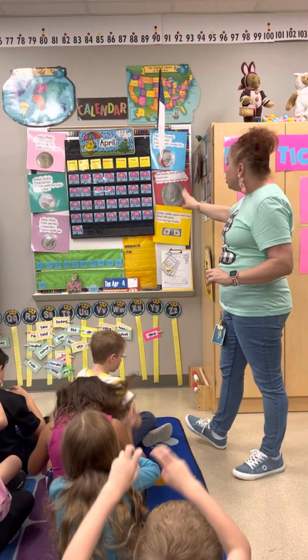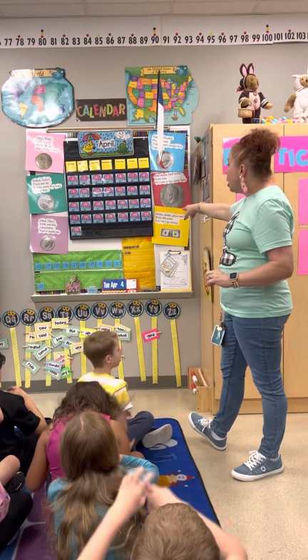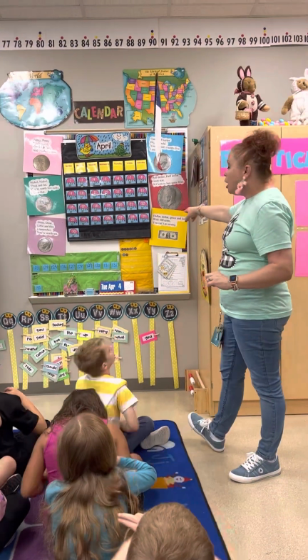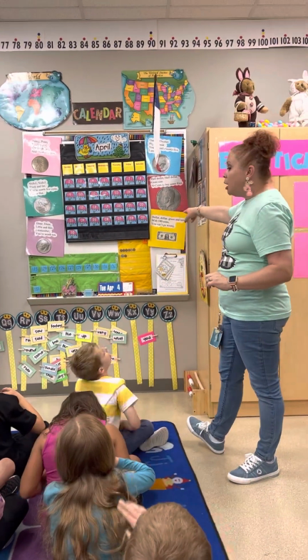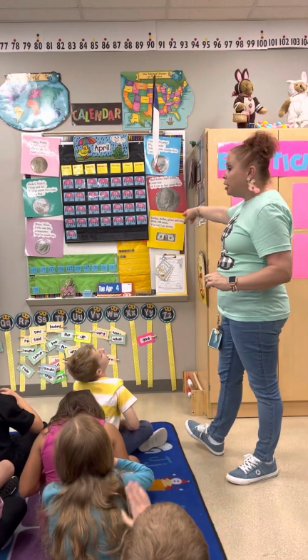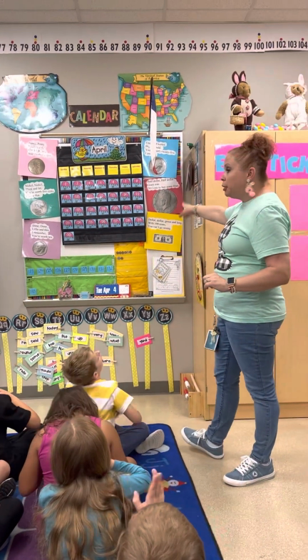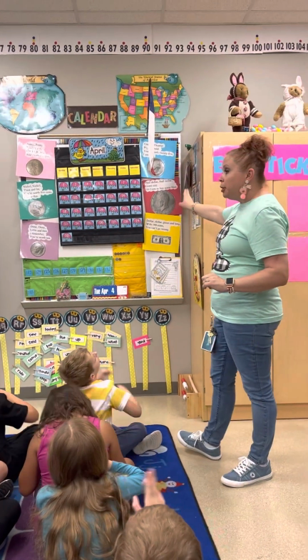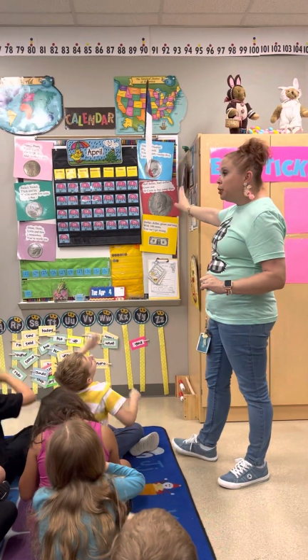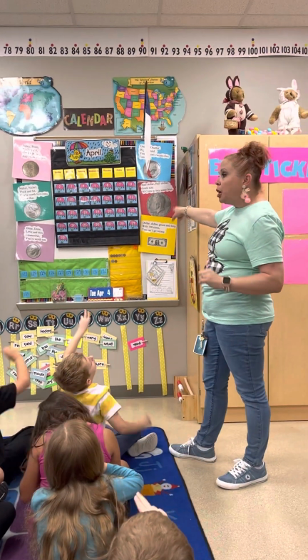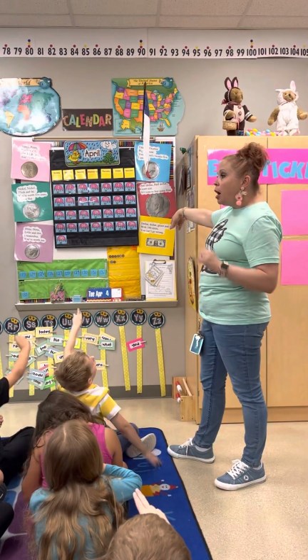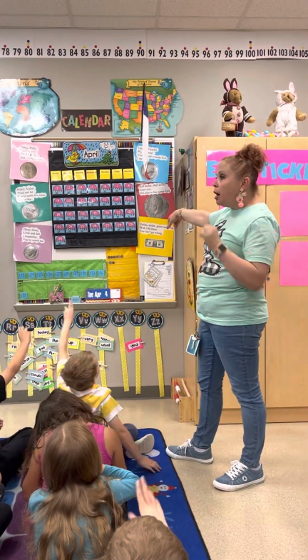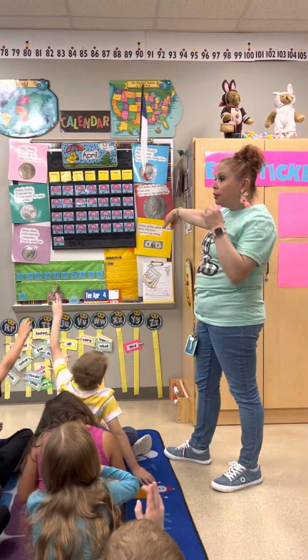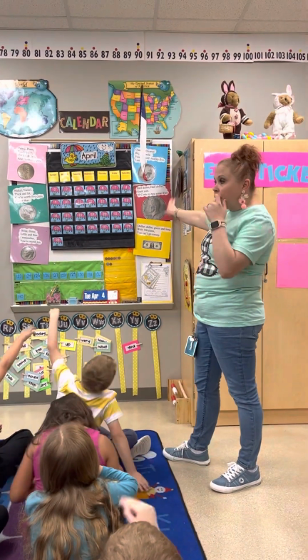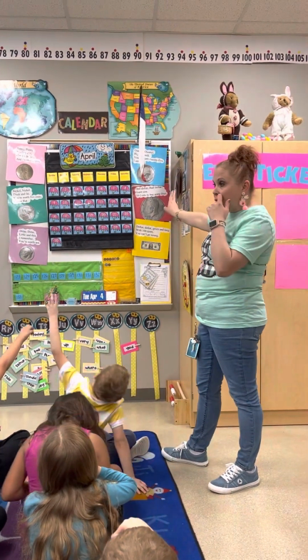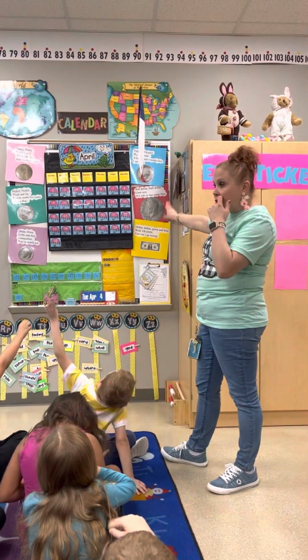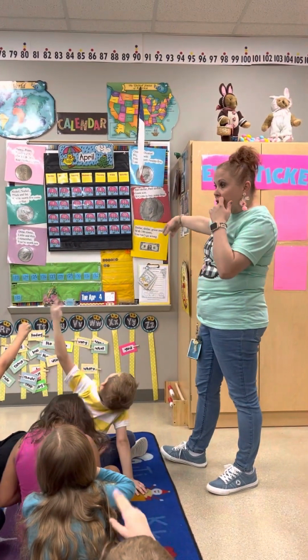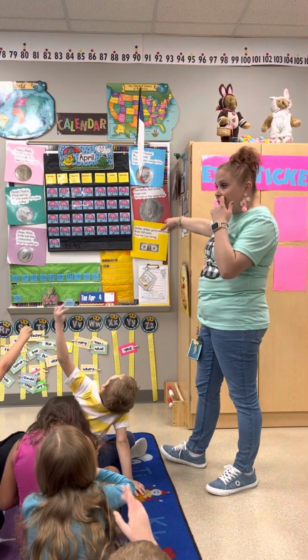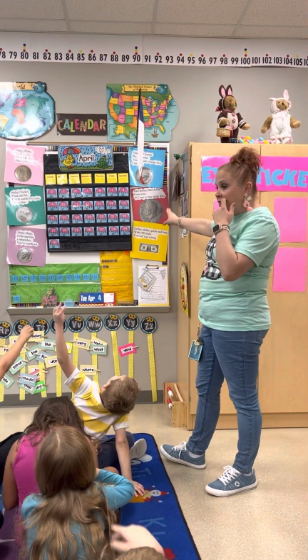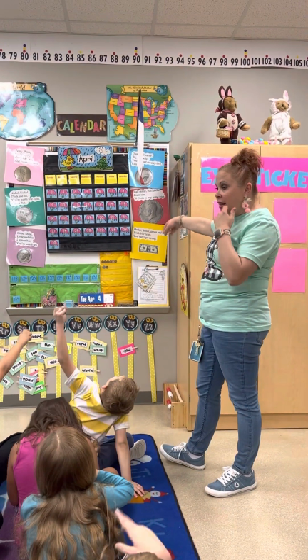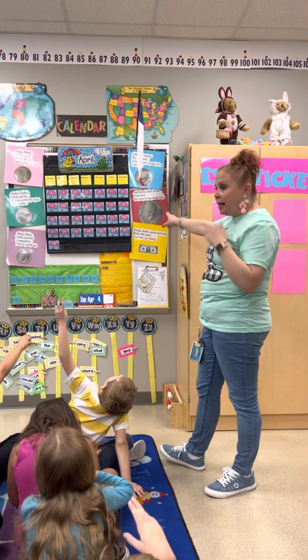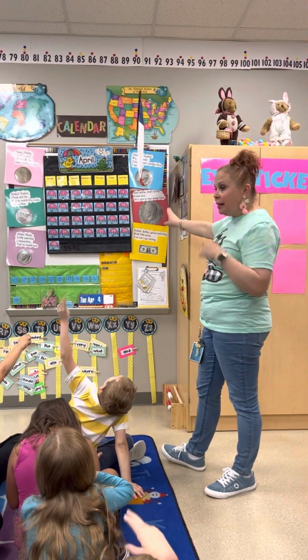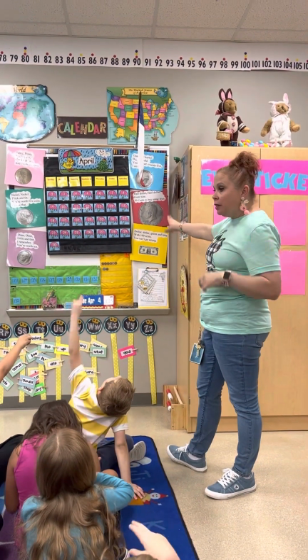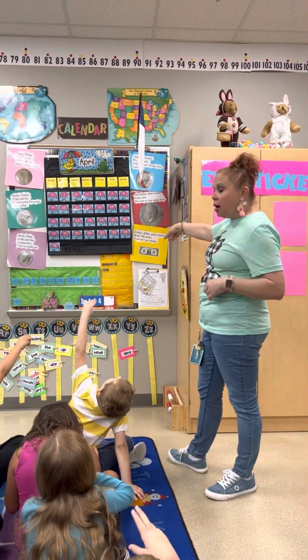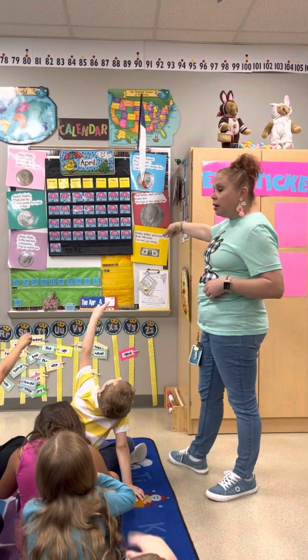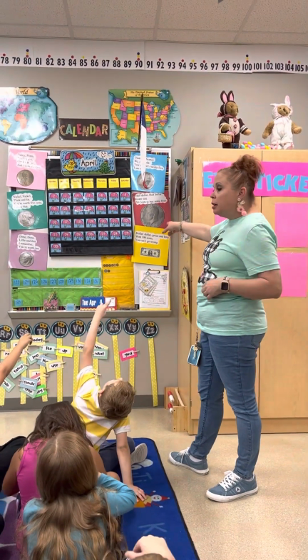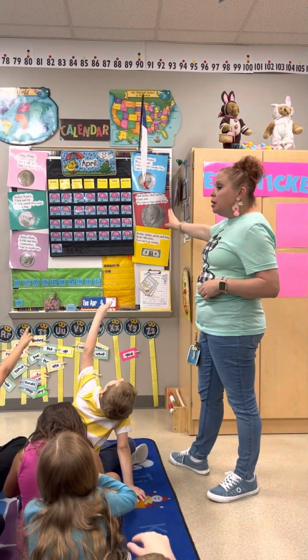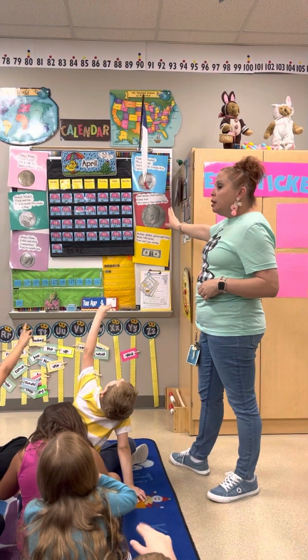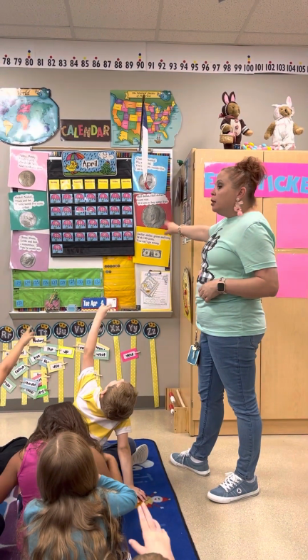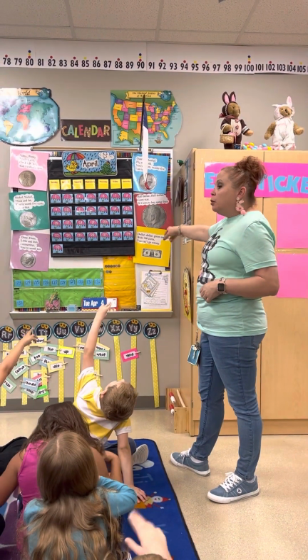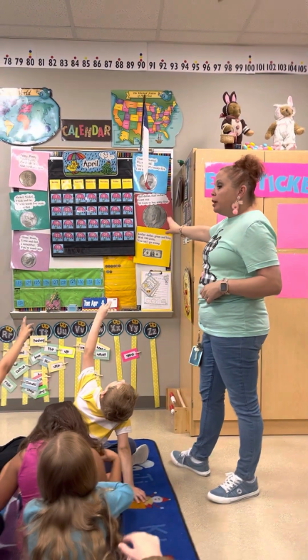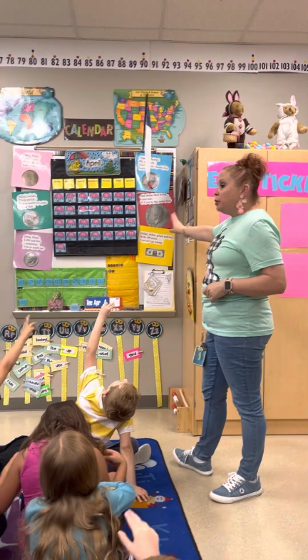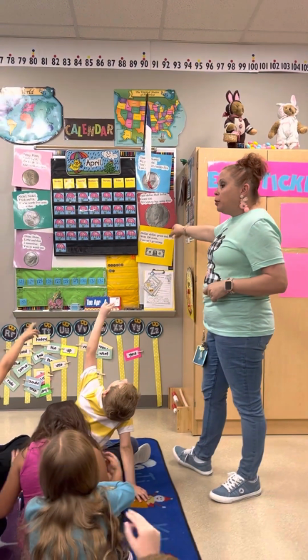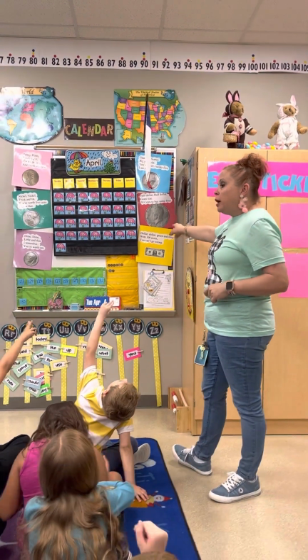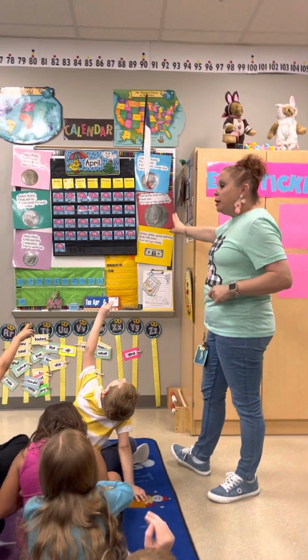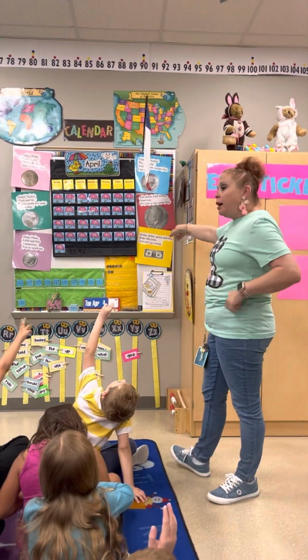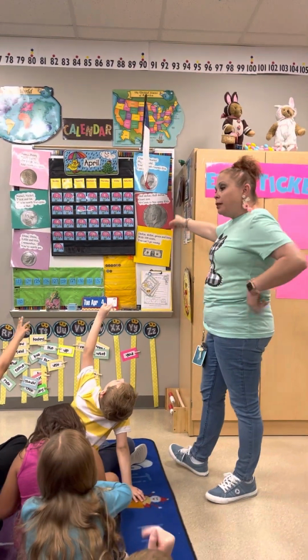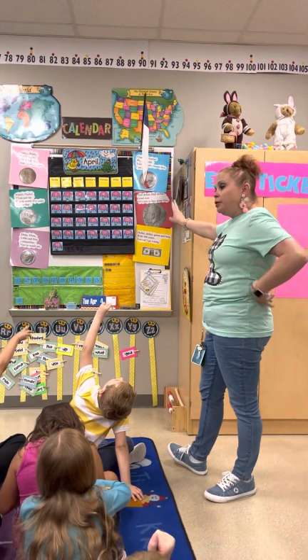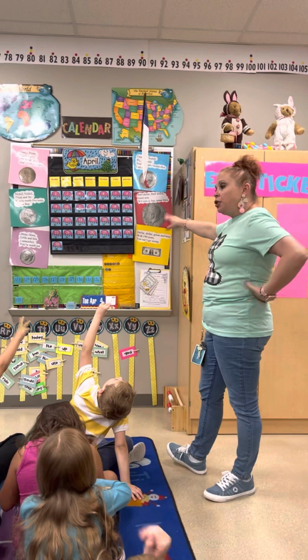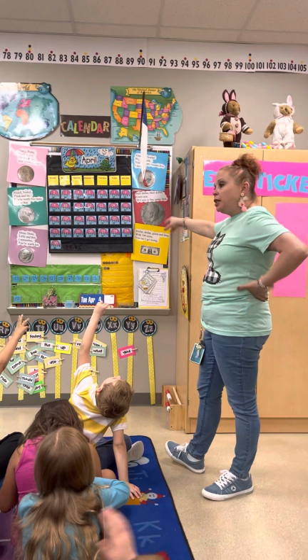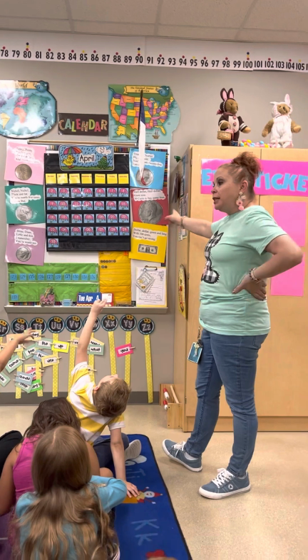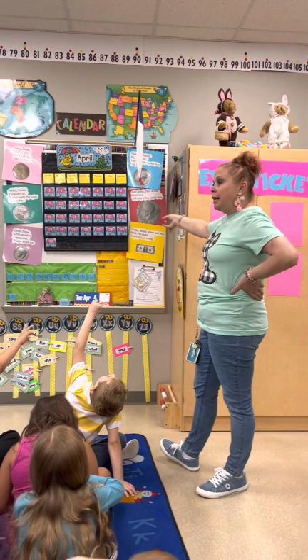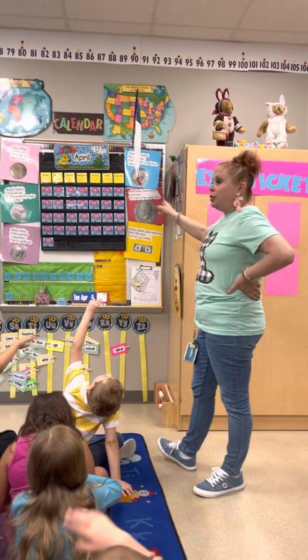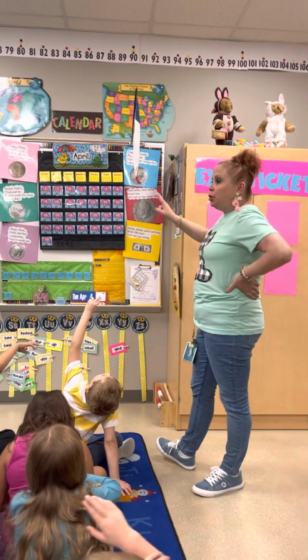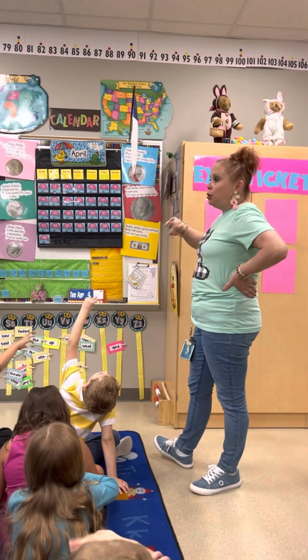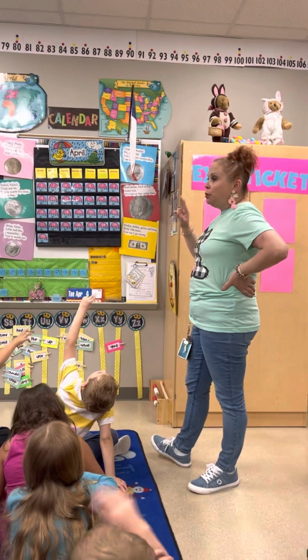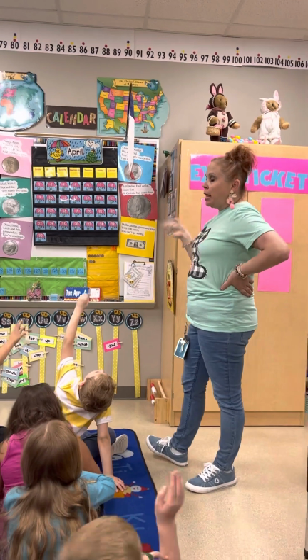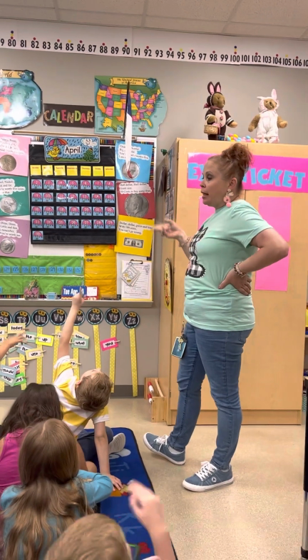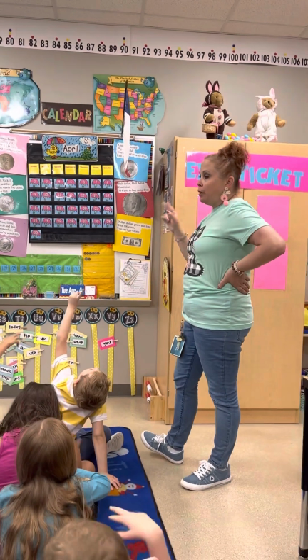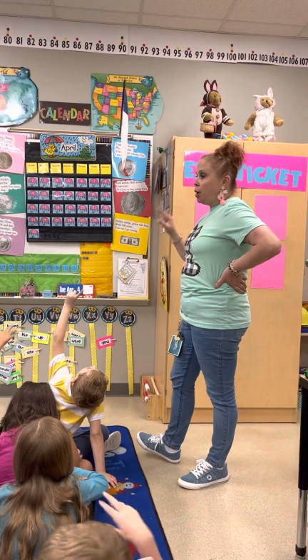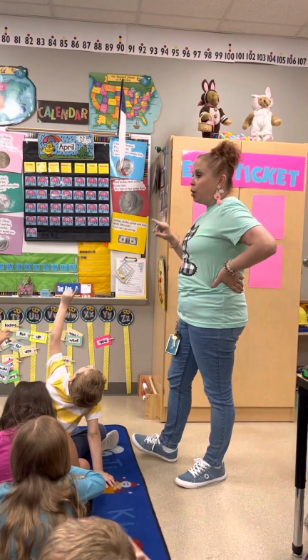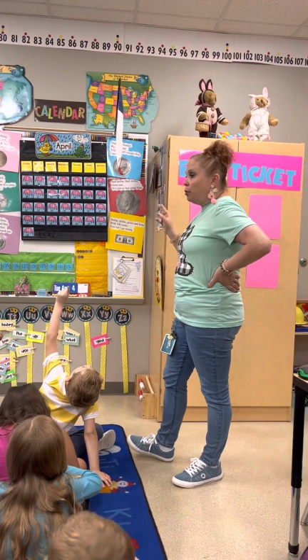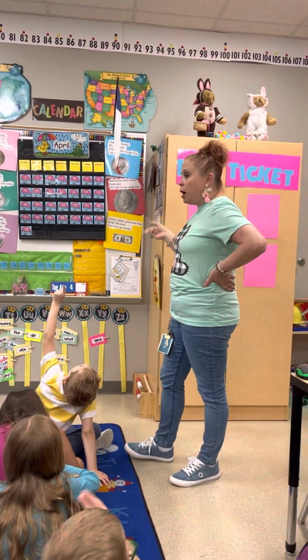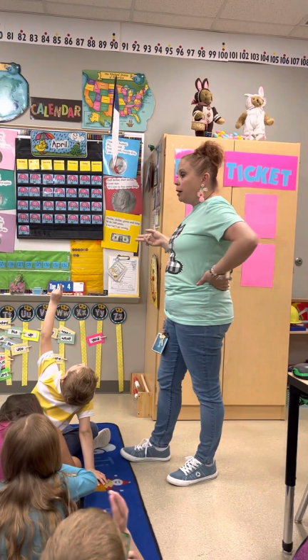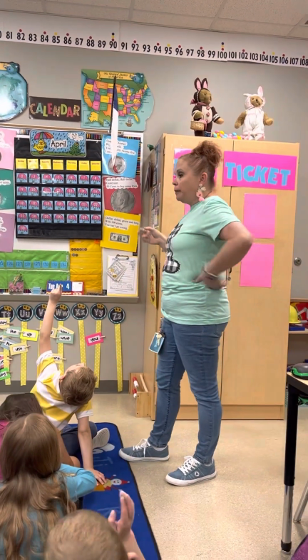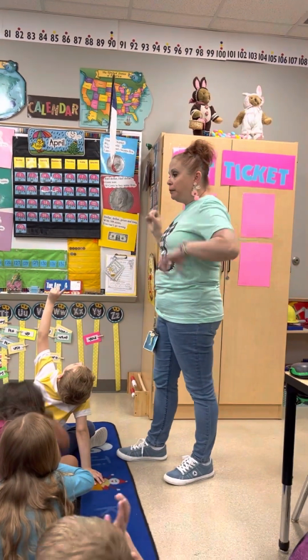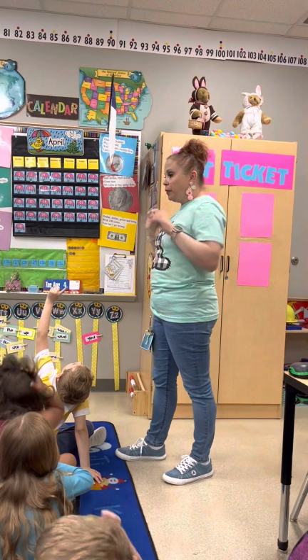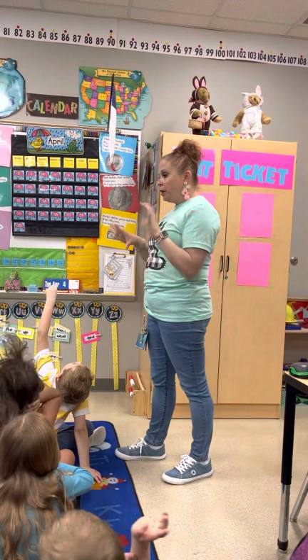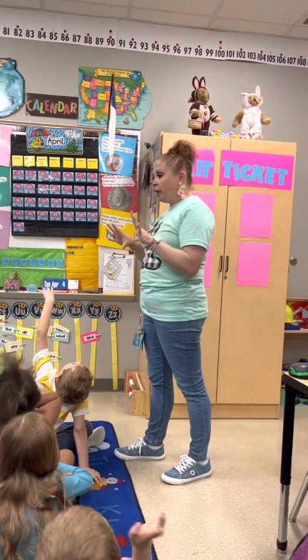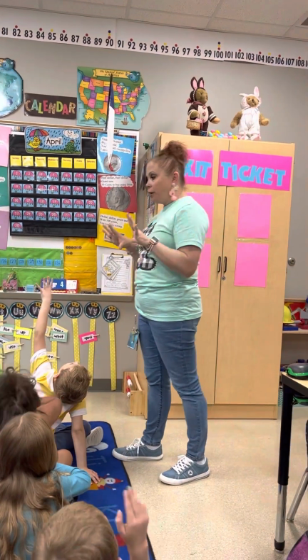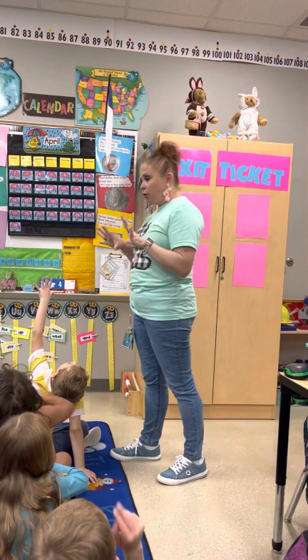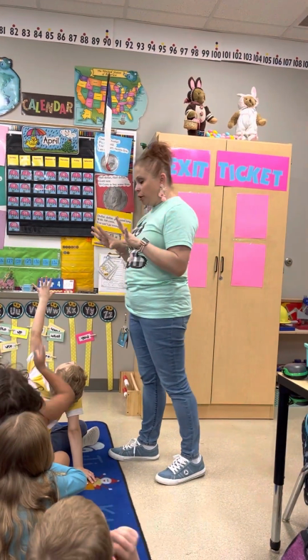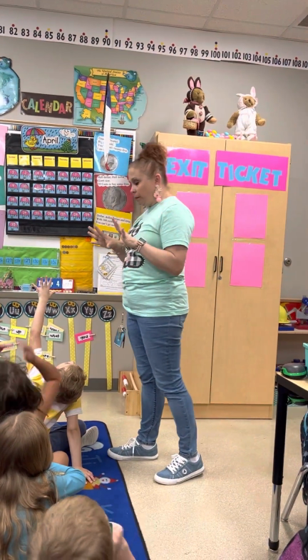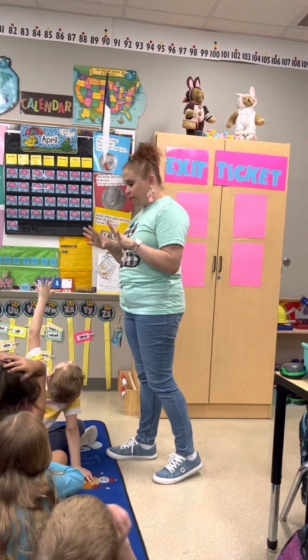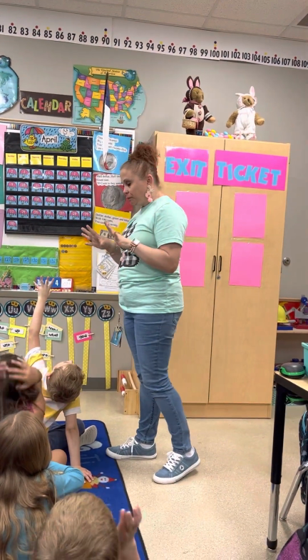Dollar, dollar, dollar, dollar. With 100 cents you can't go wrong.